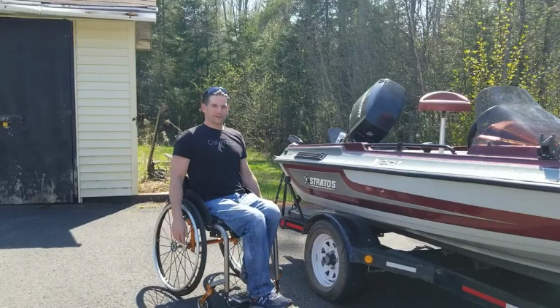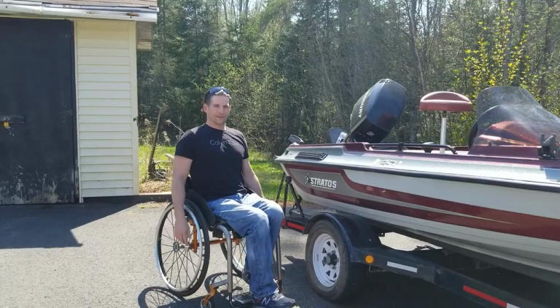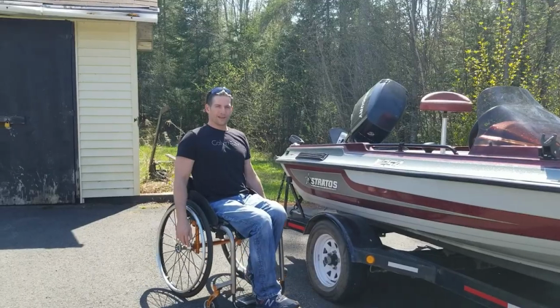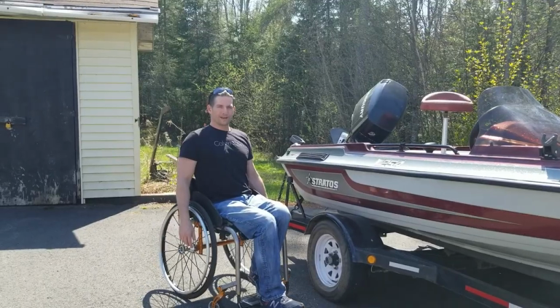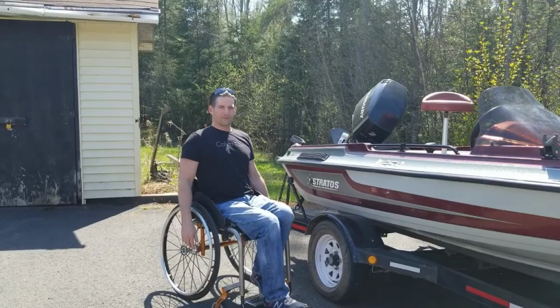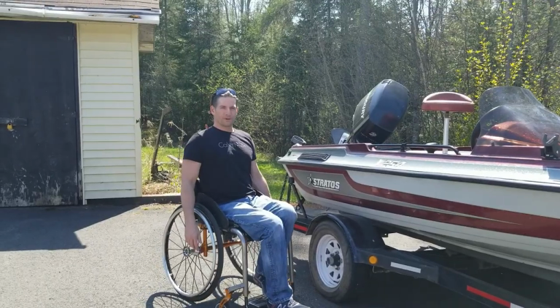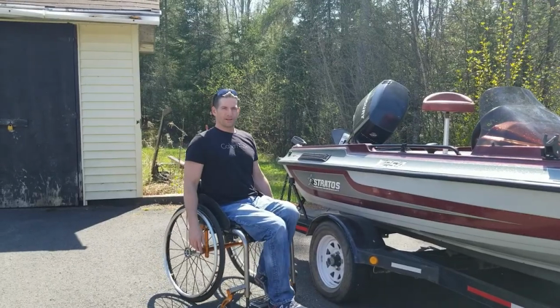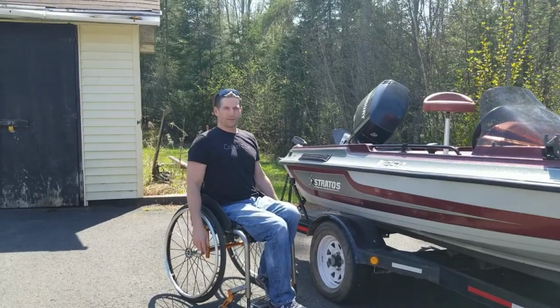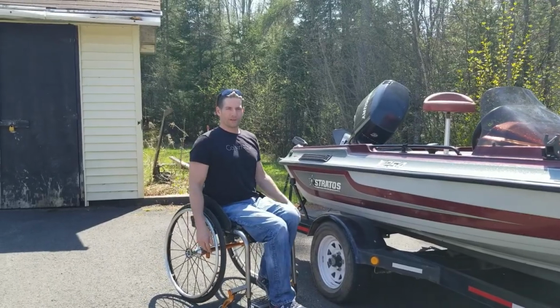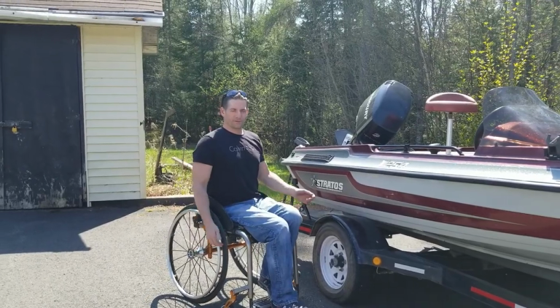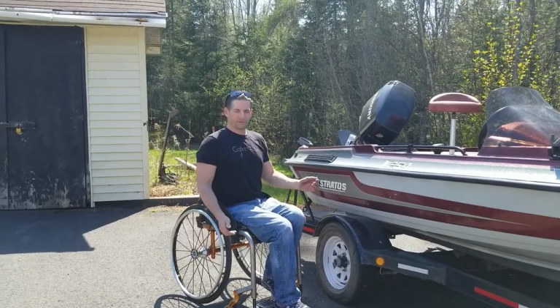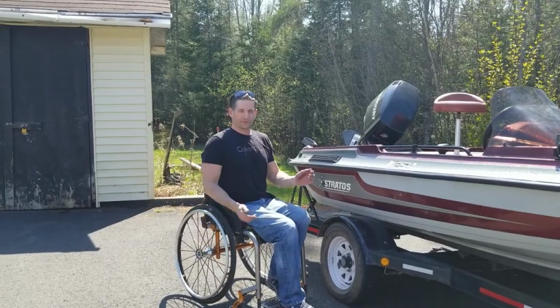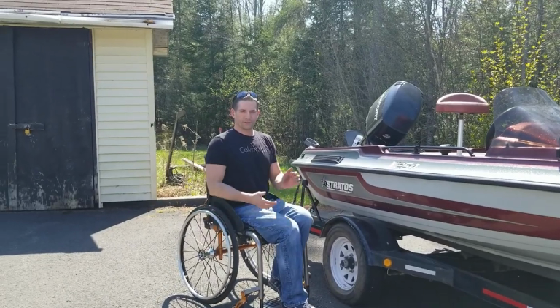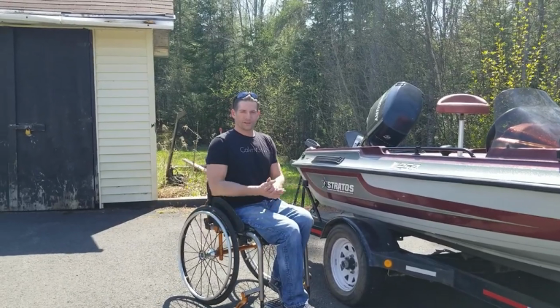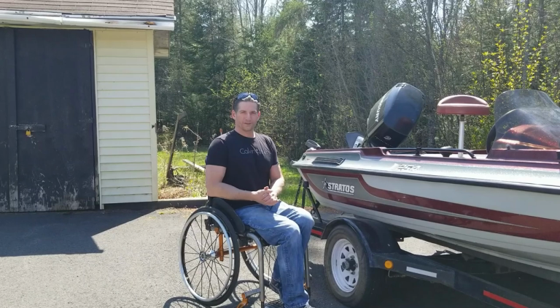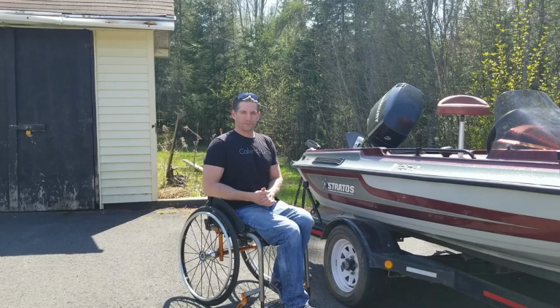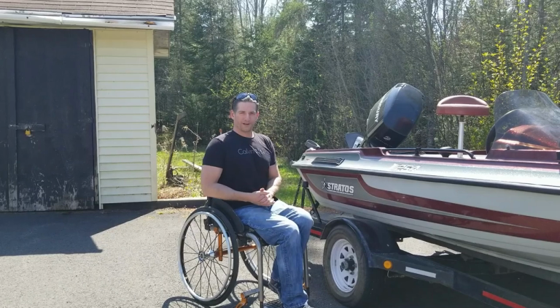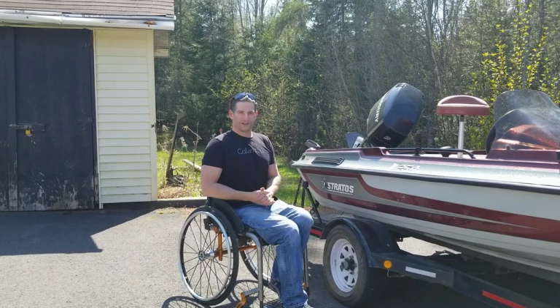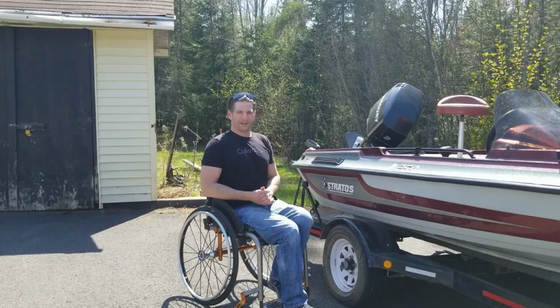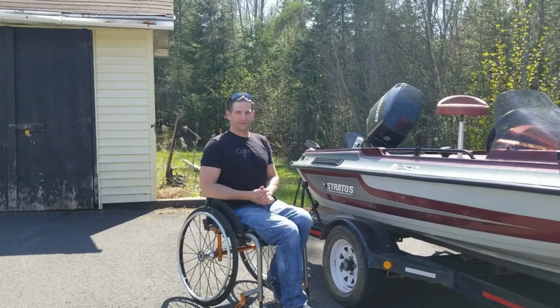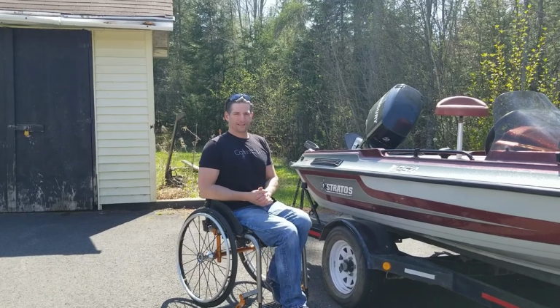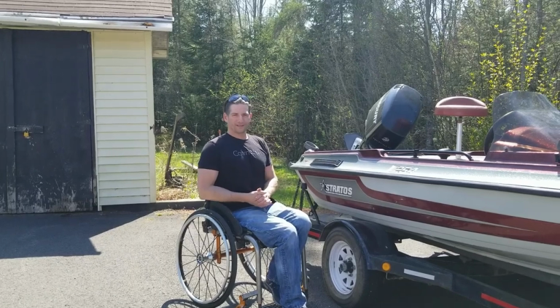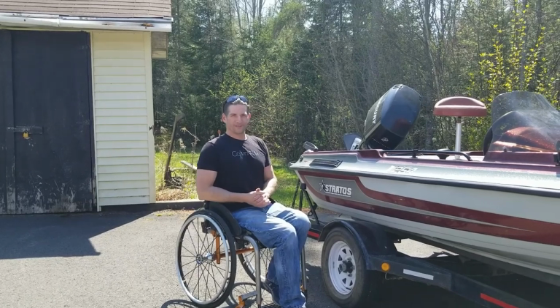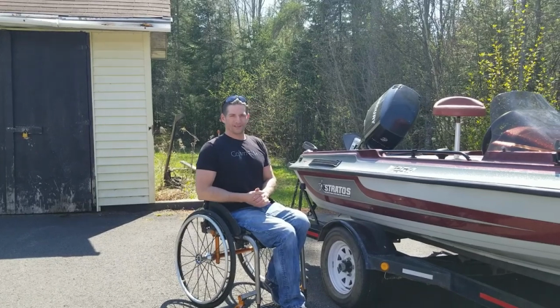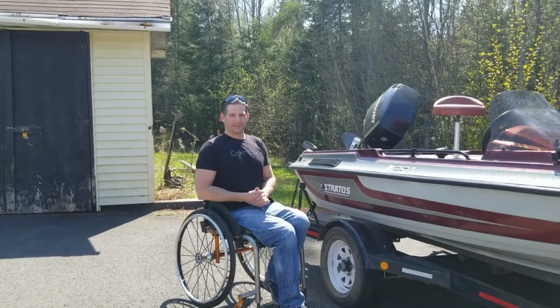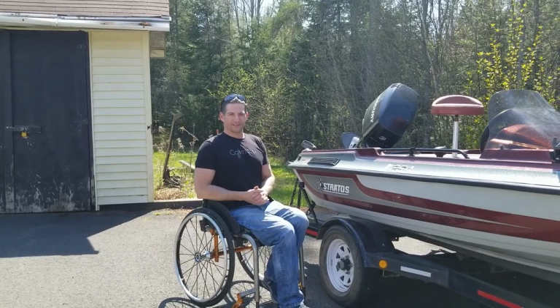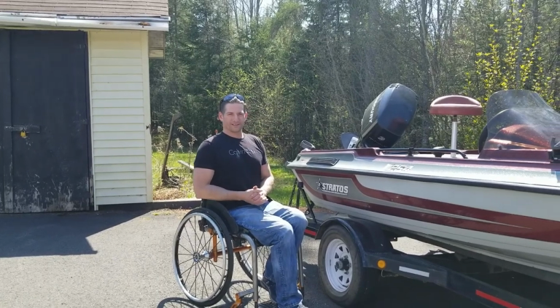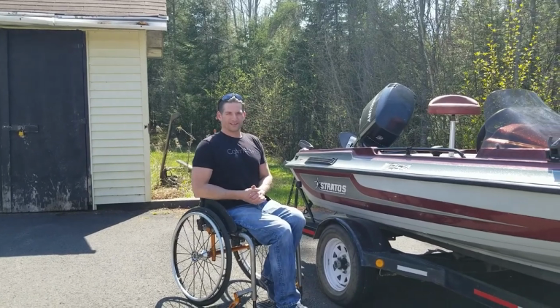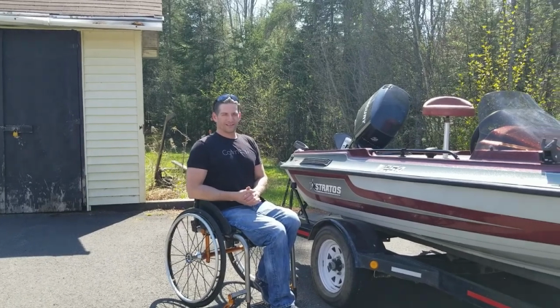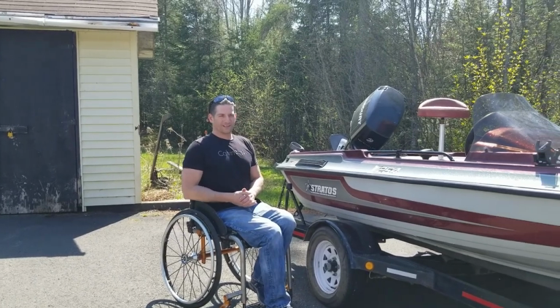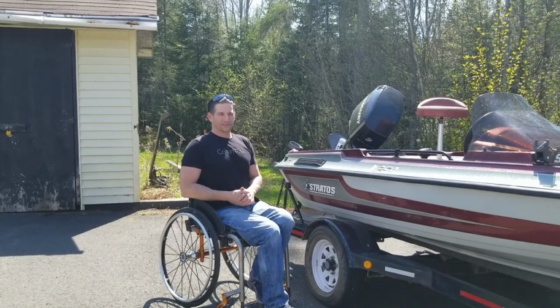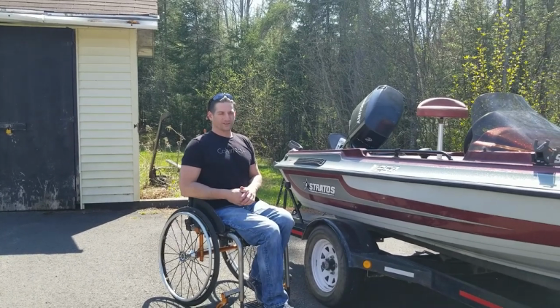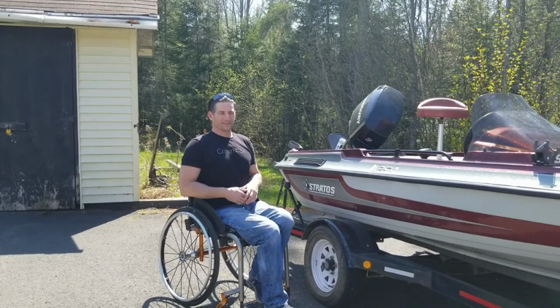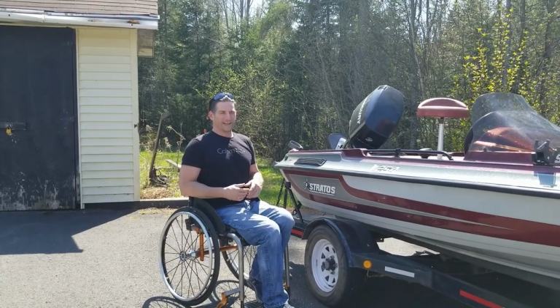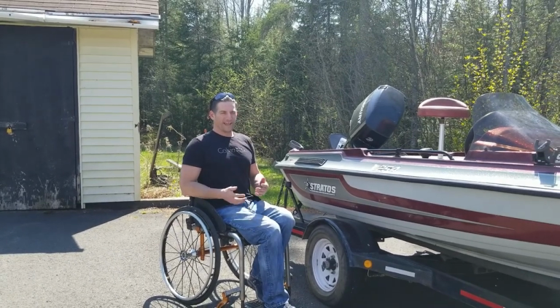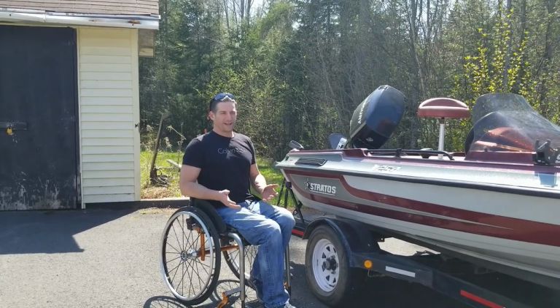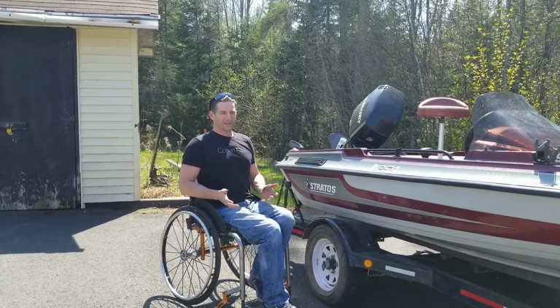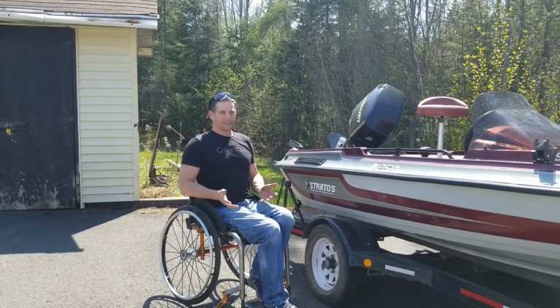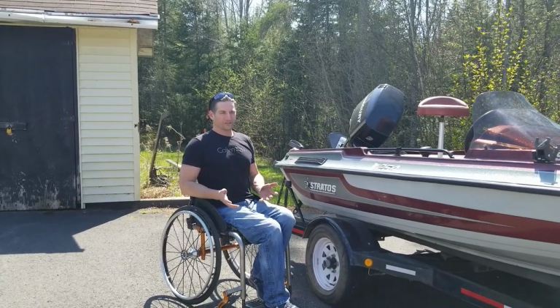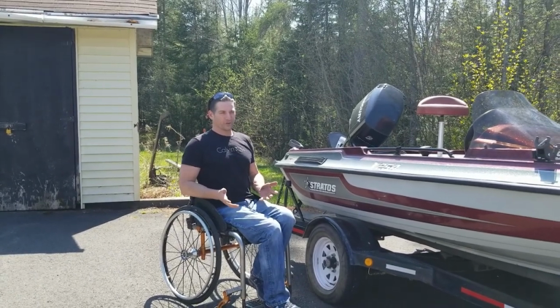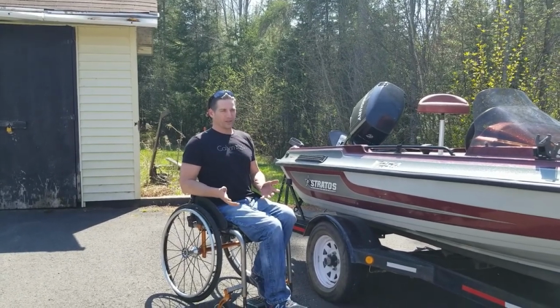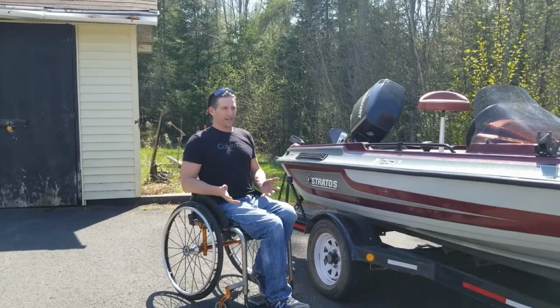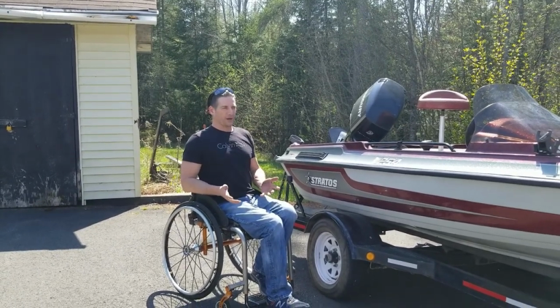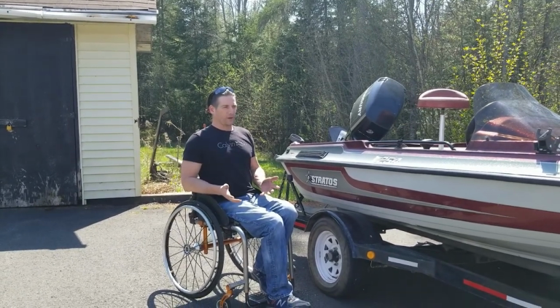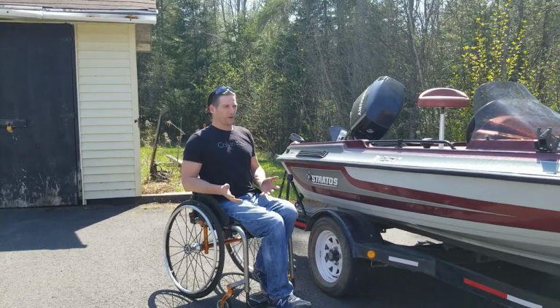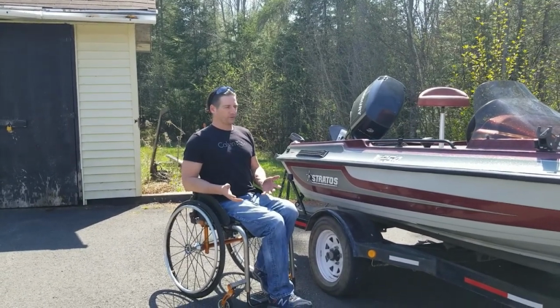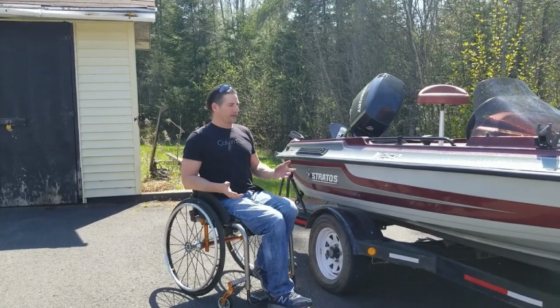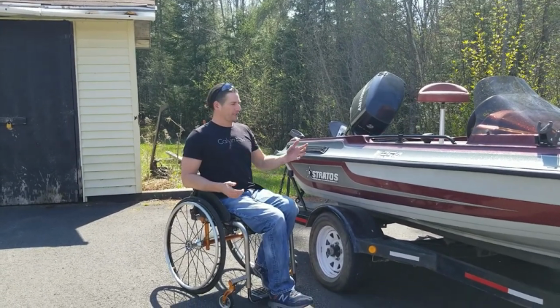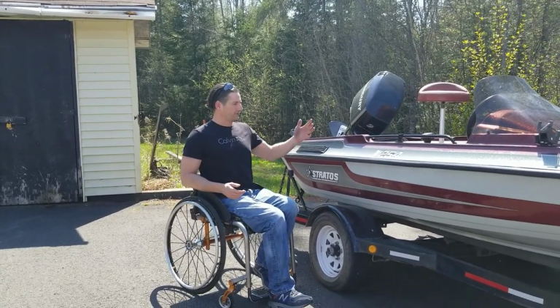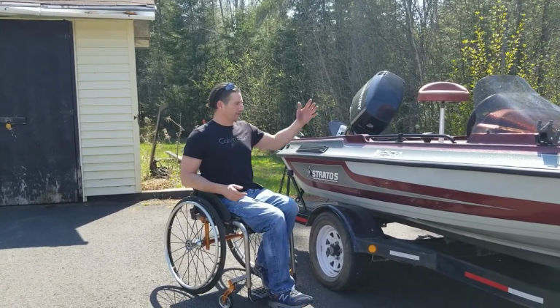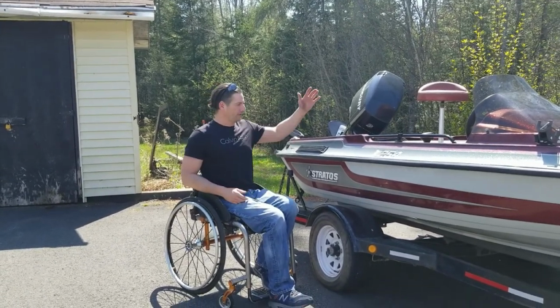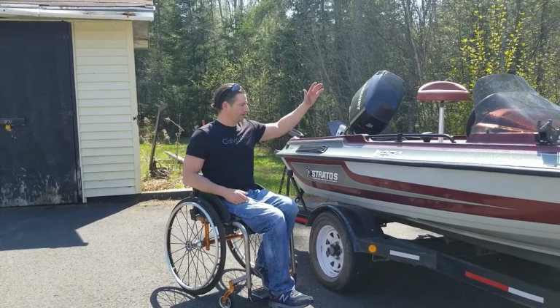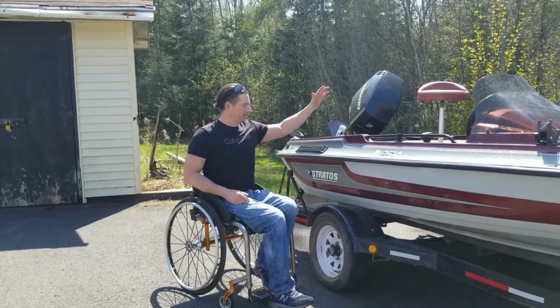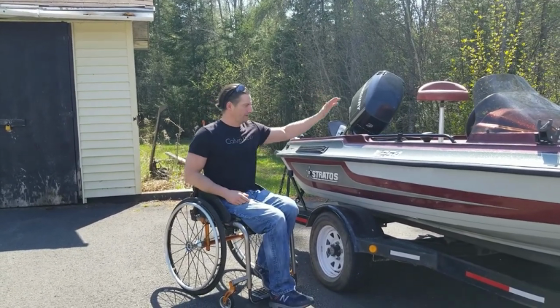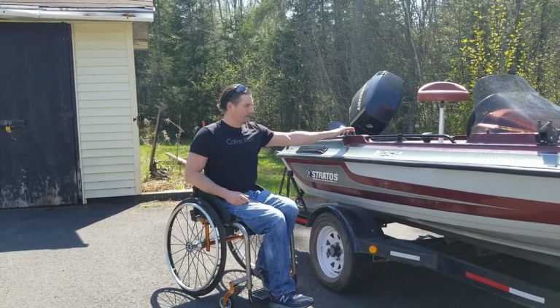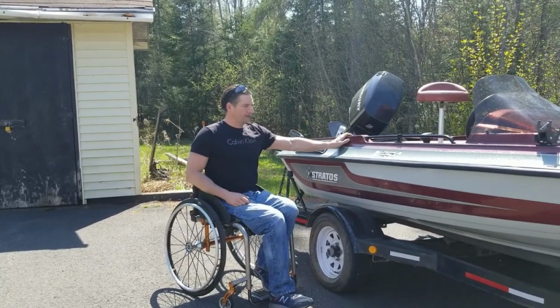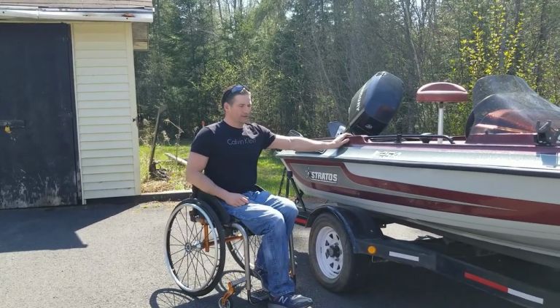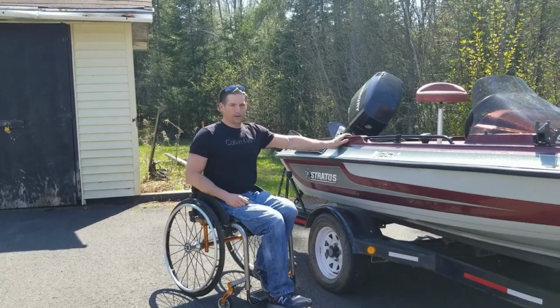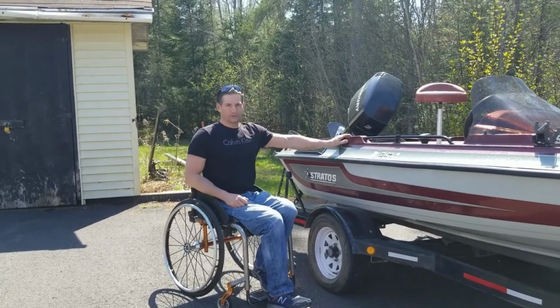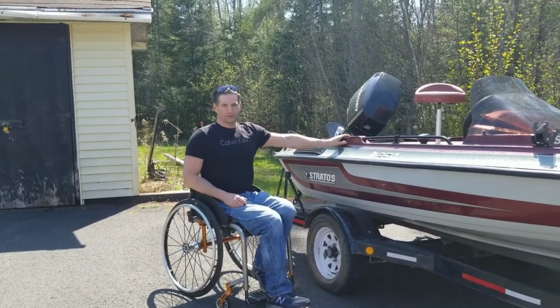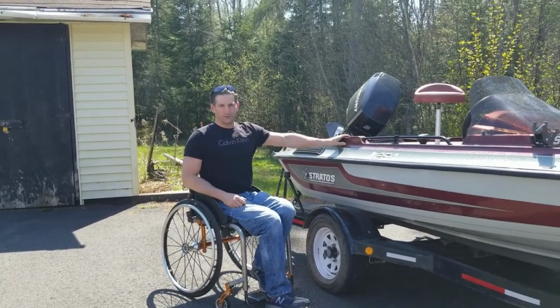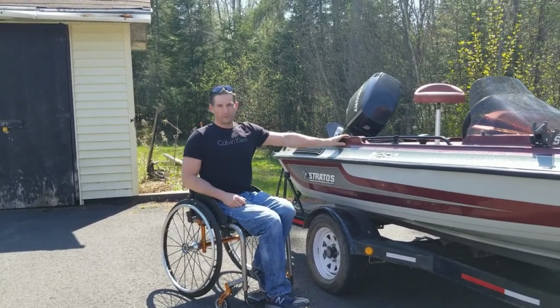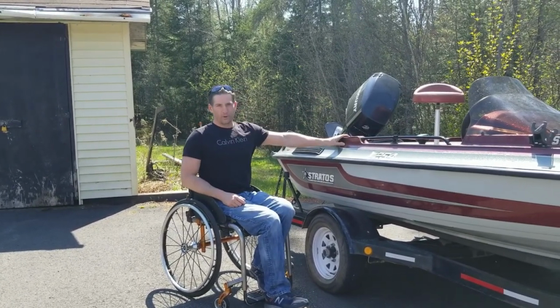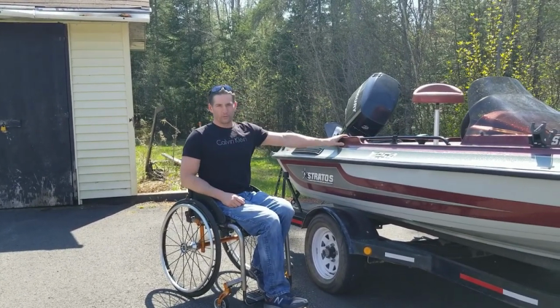Hey everybody, thank you for tuning in to Paralife TV. Today I'm going to show you how I transfer onto my boat.